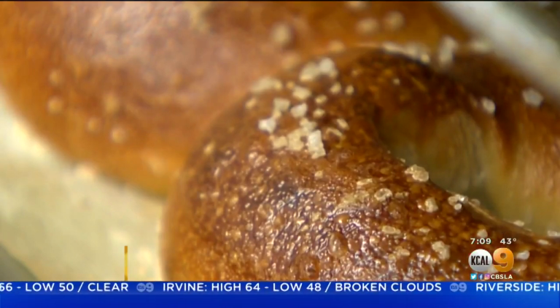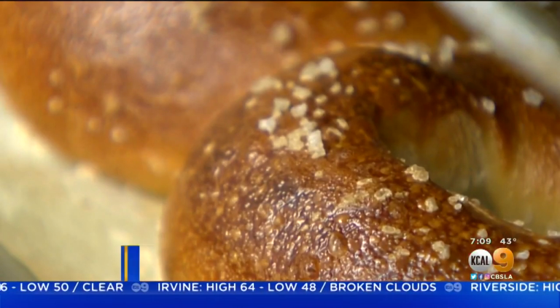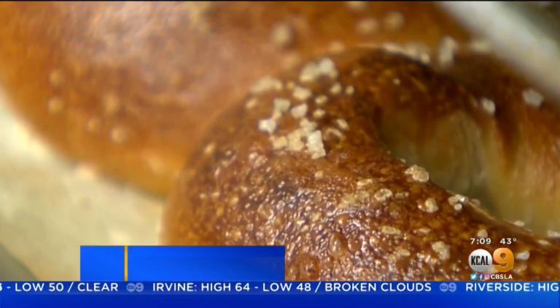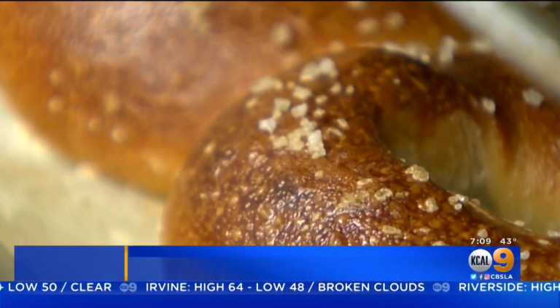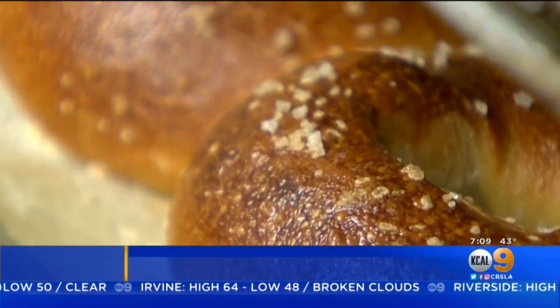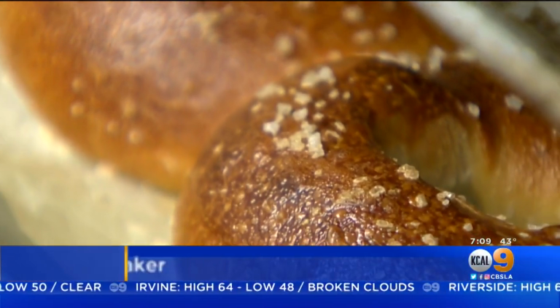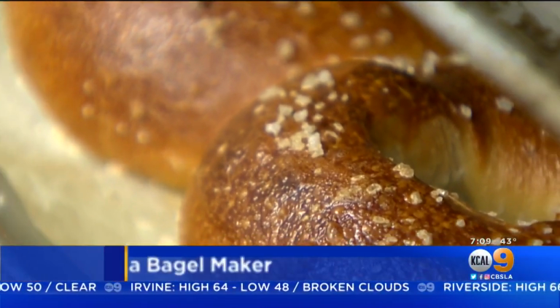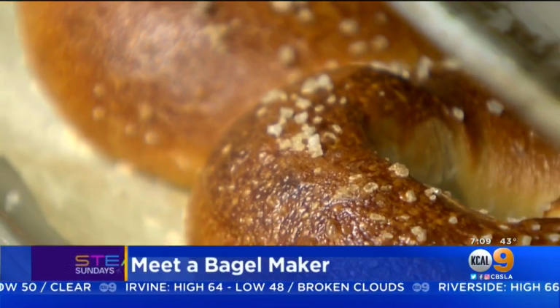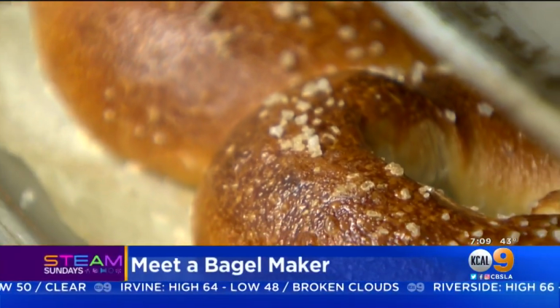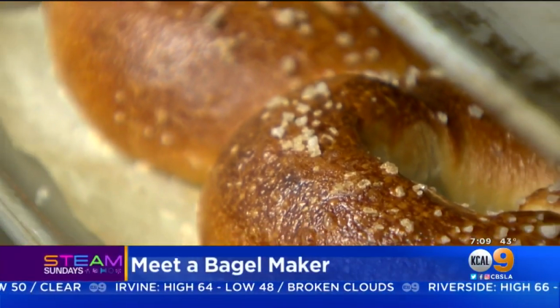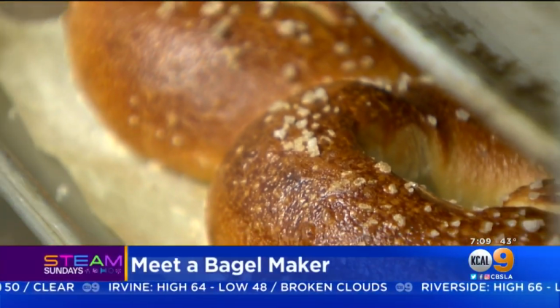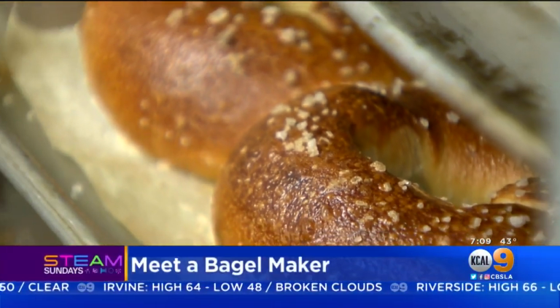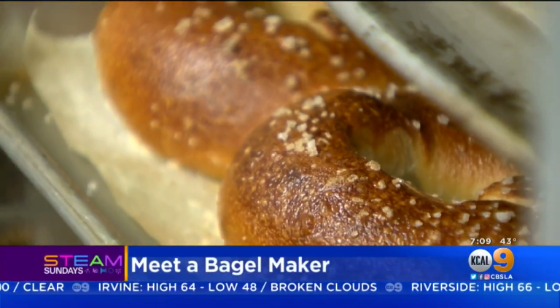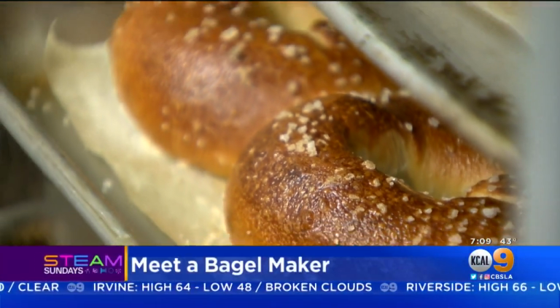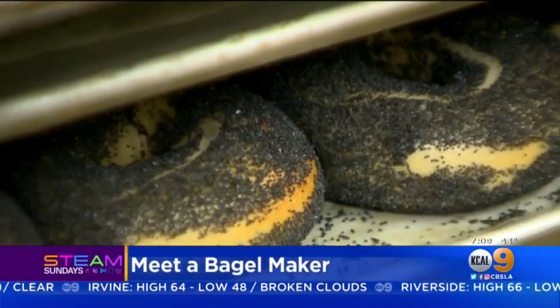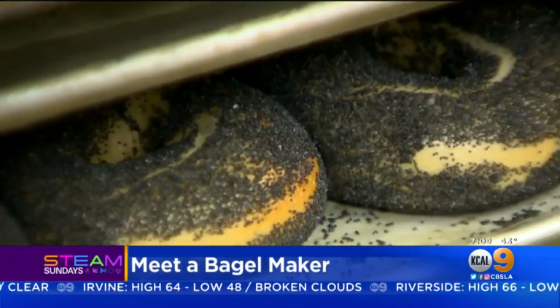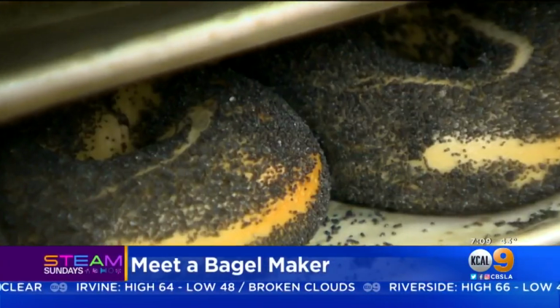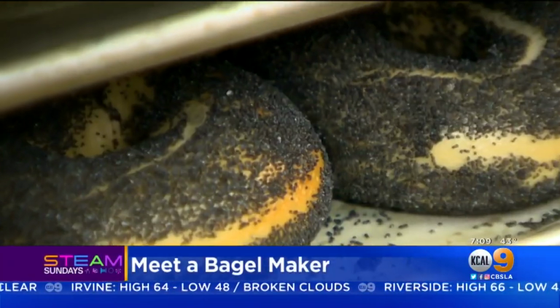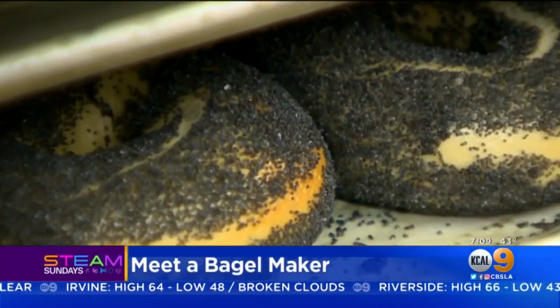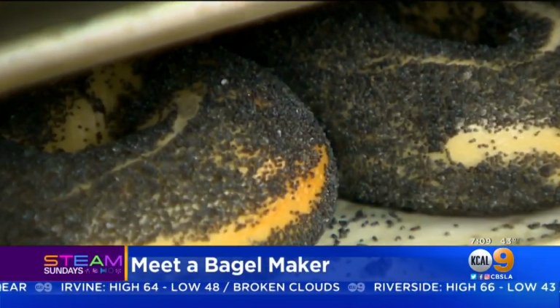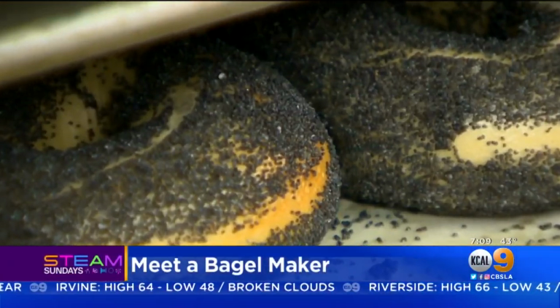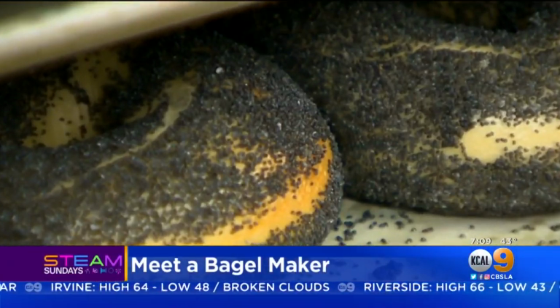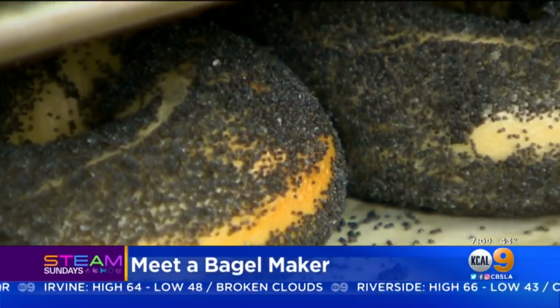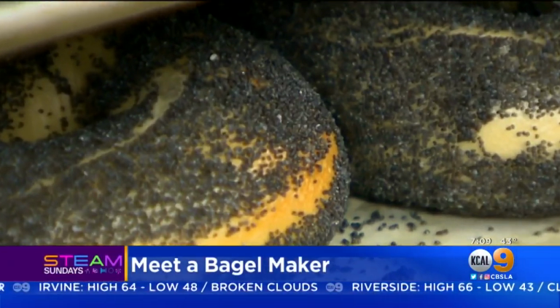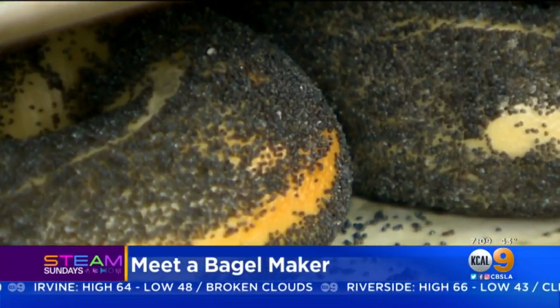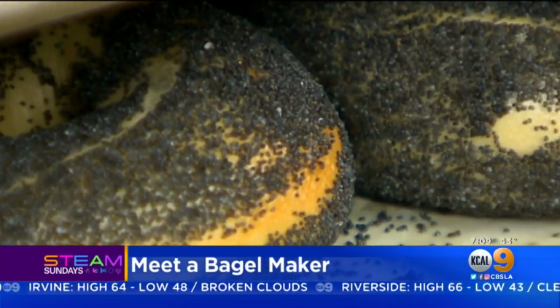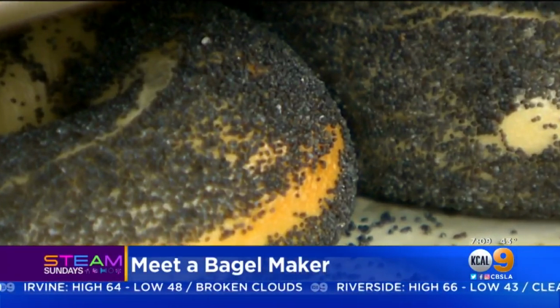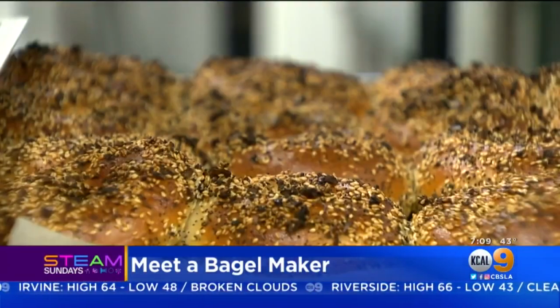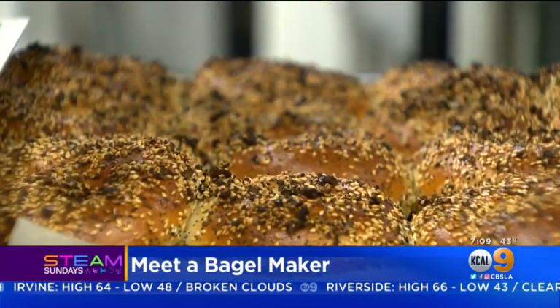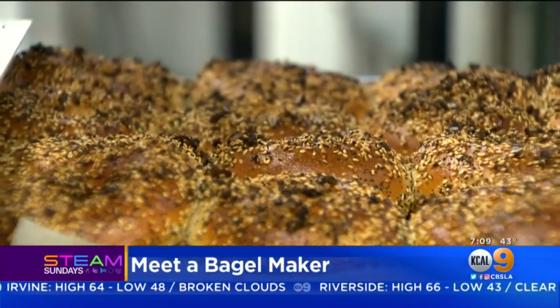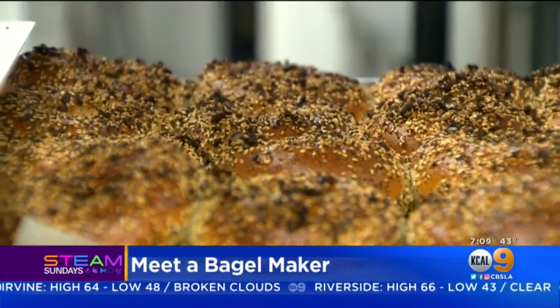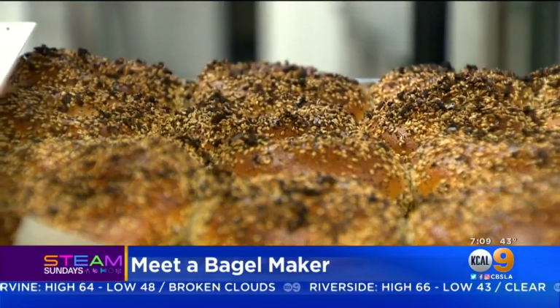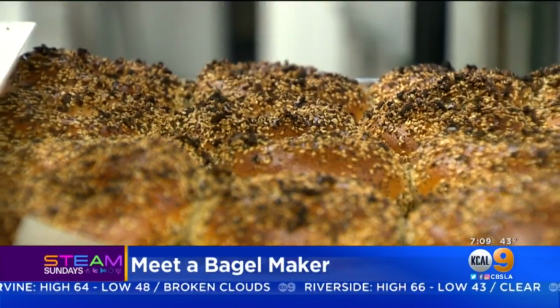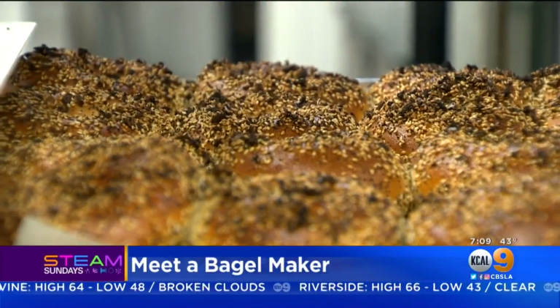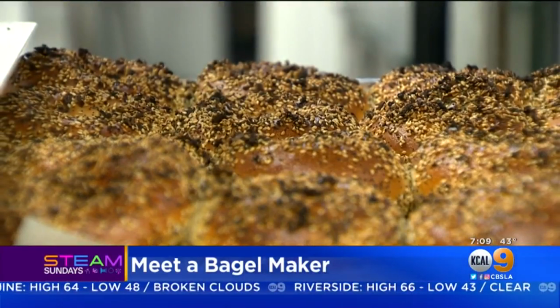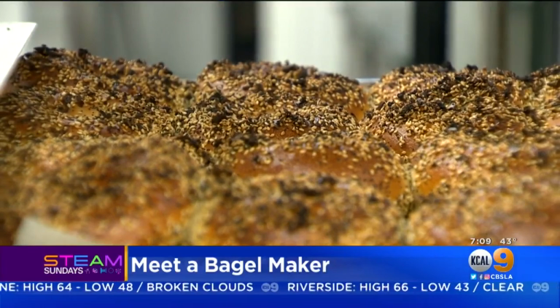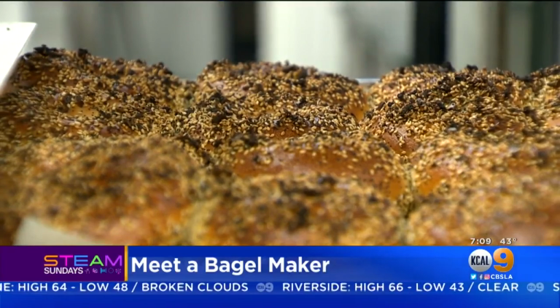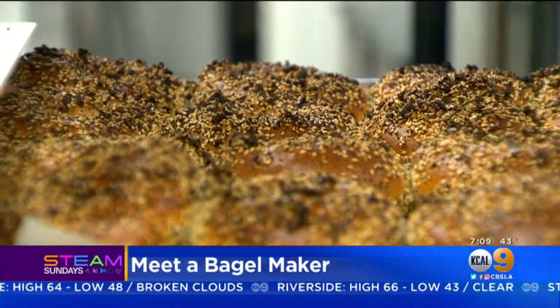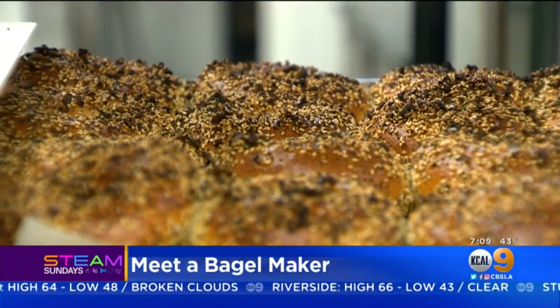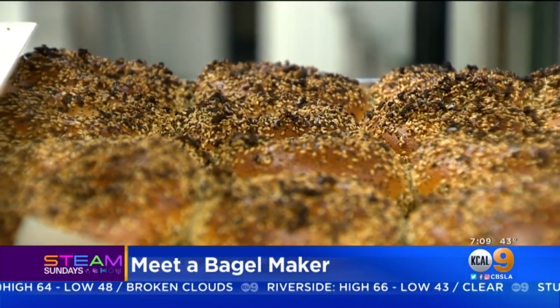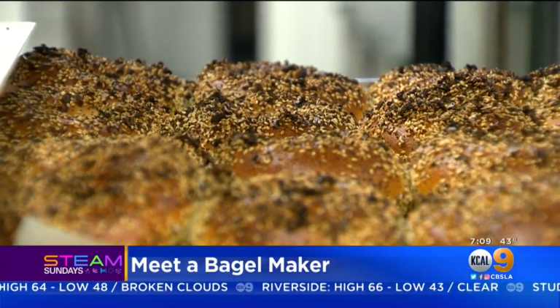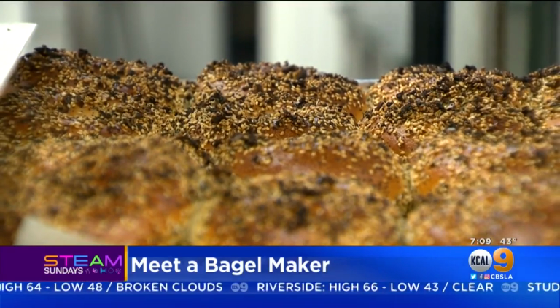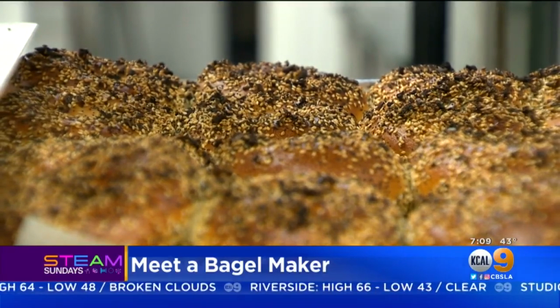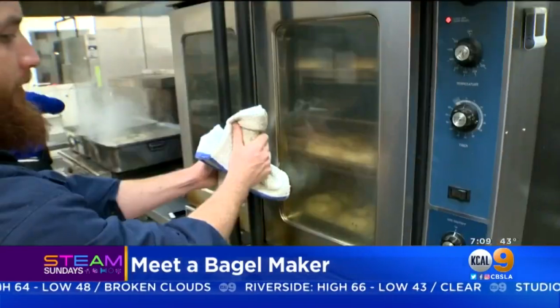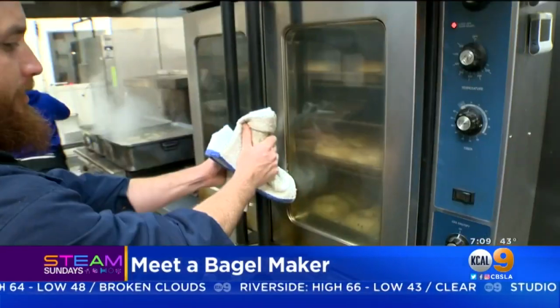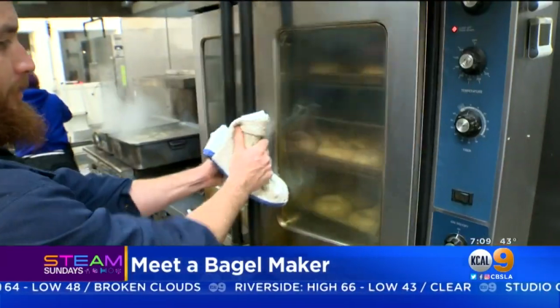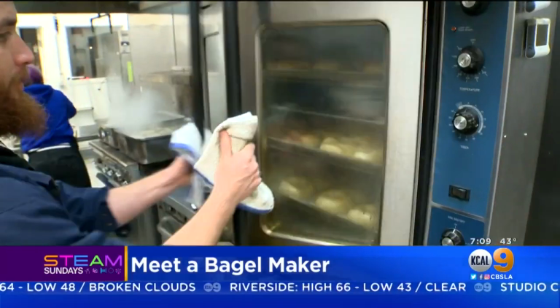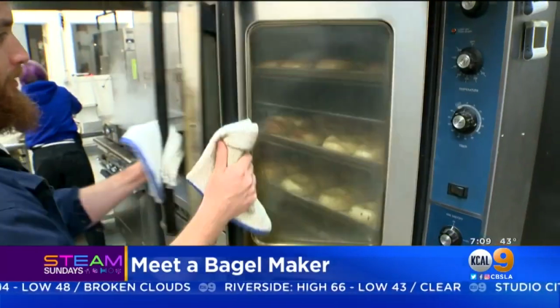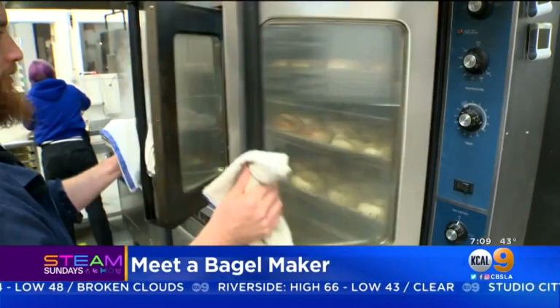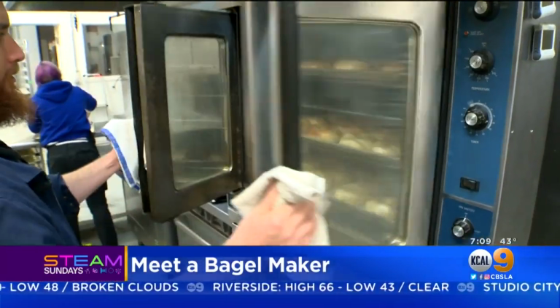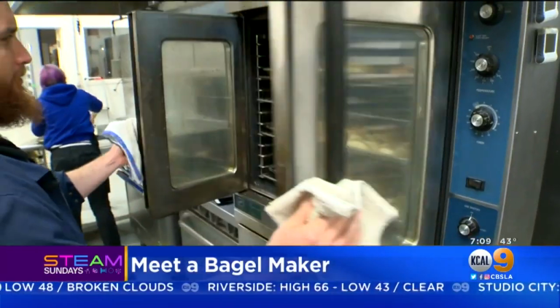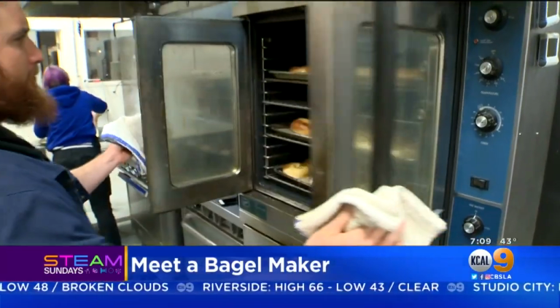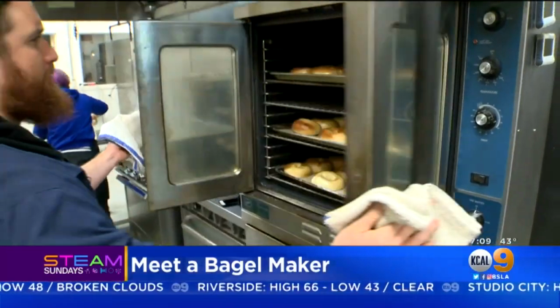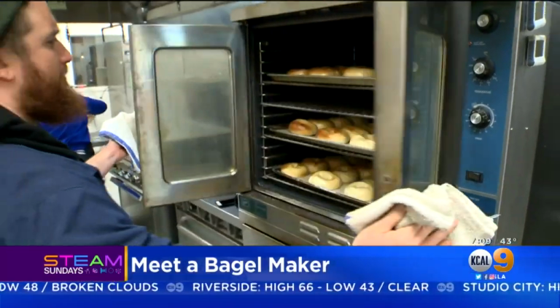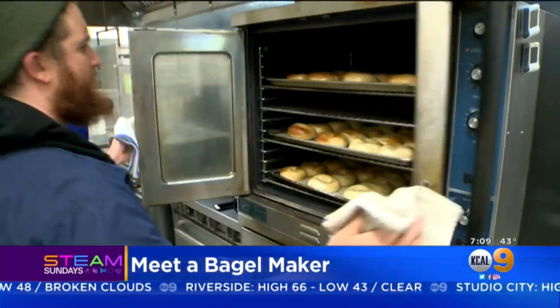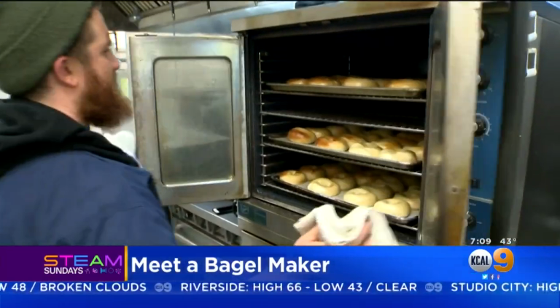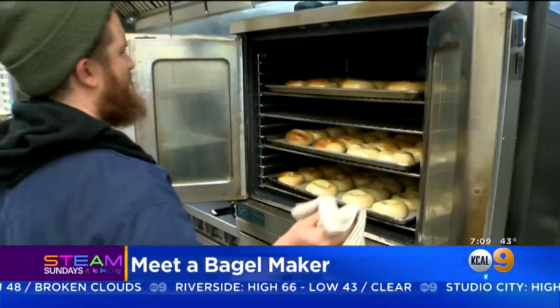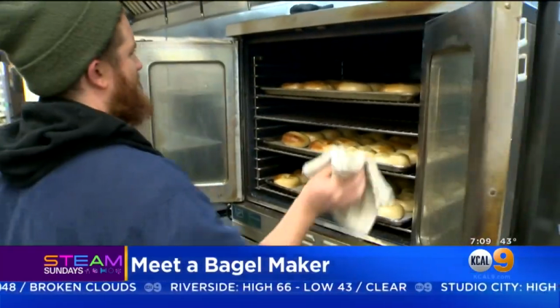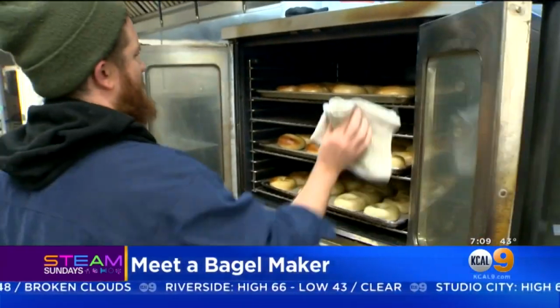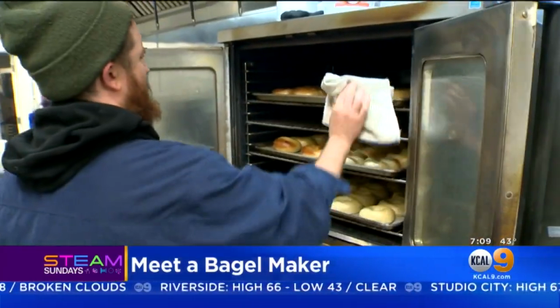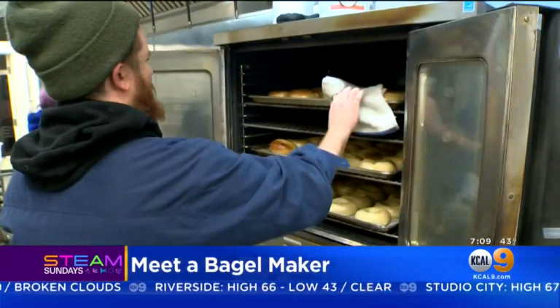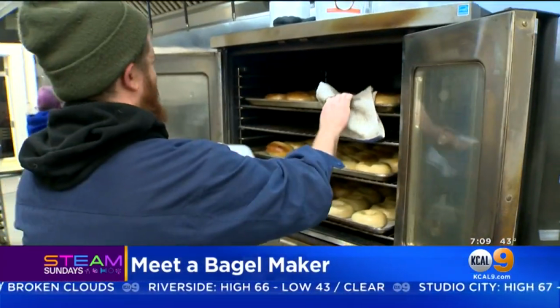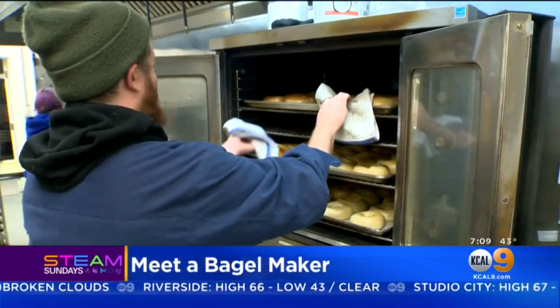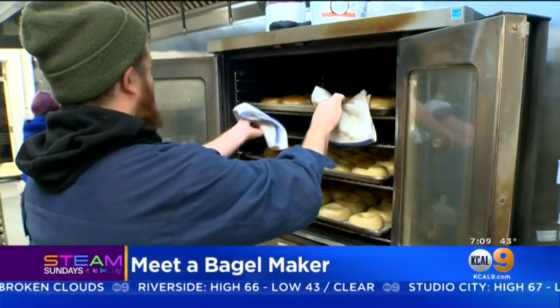For many Angelenos, it's more than a meal. It is soul food, and it's elusive — the perfect bagel.